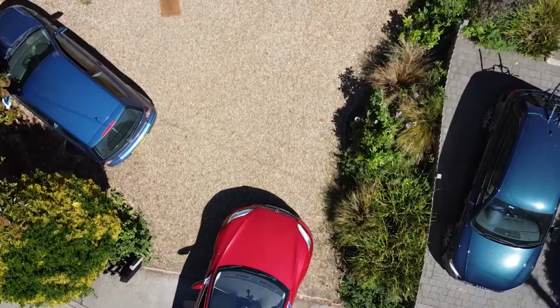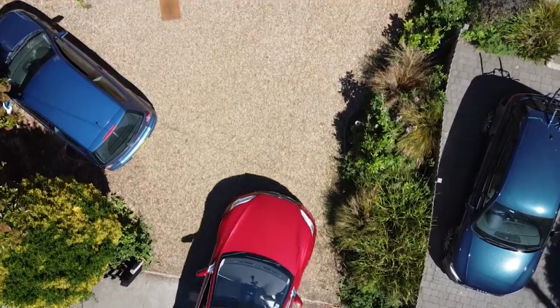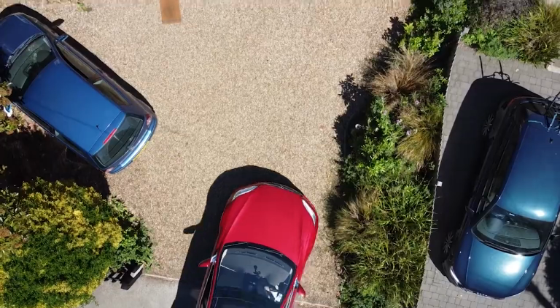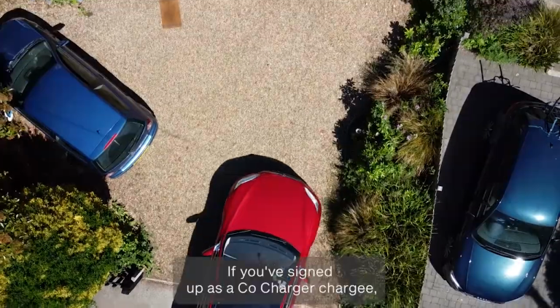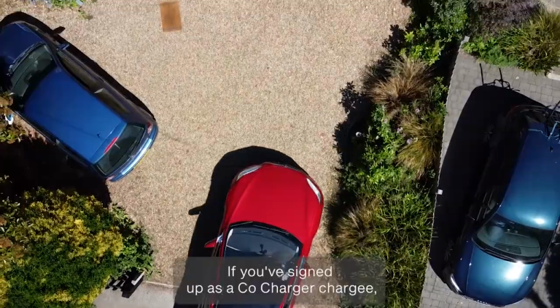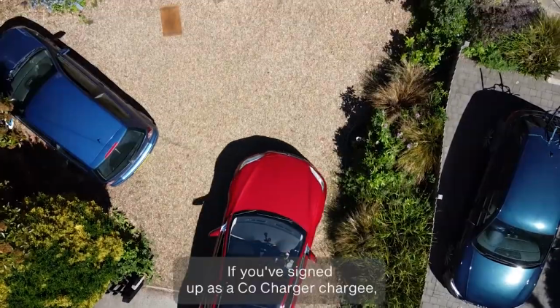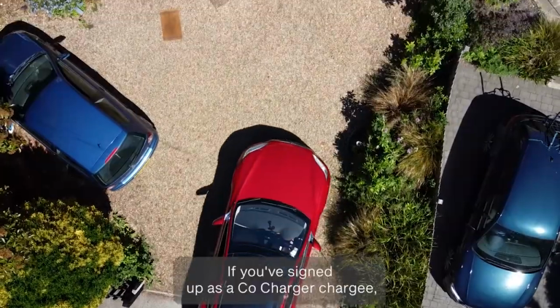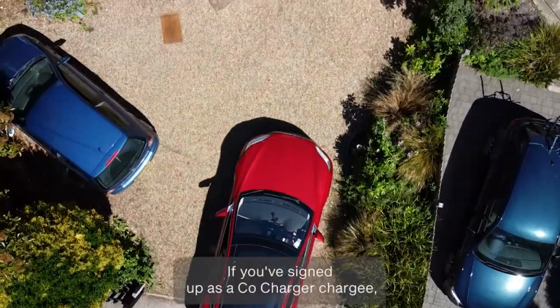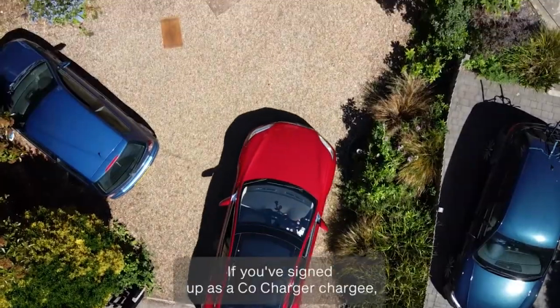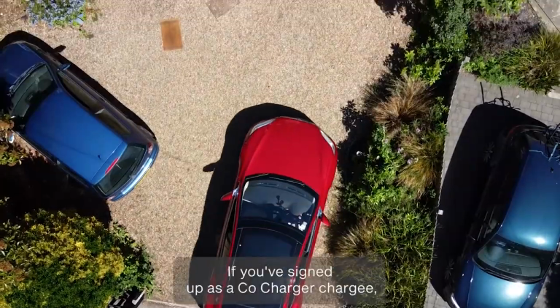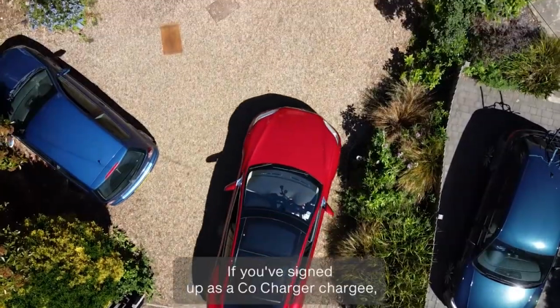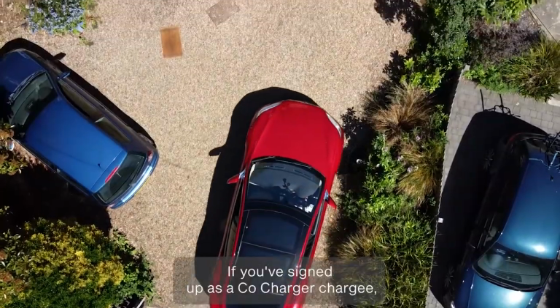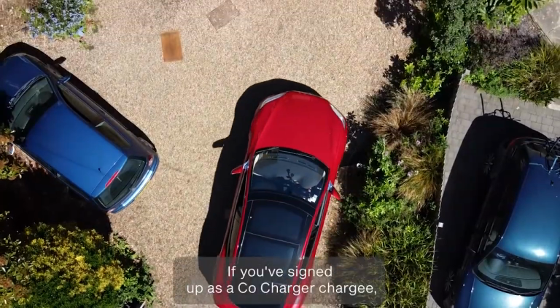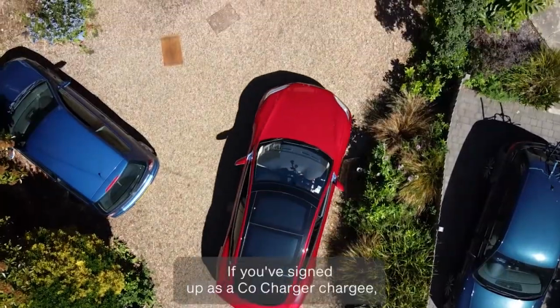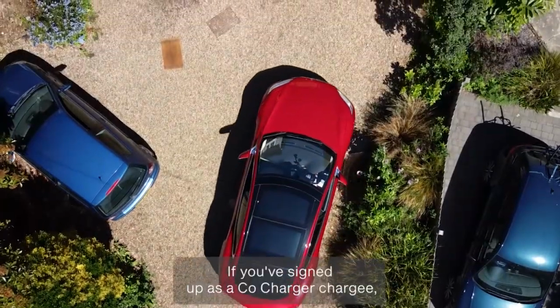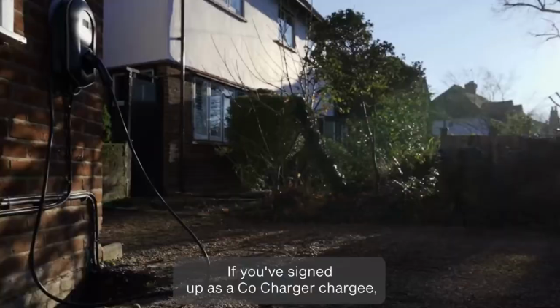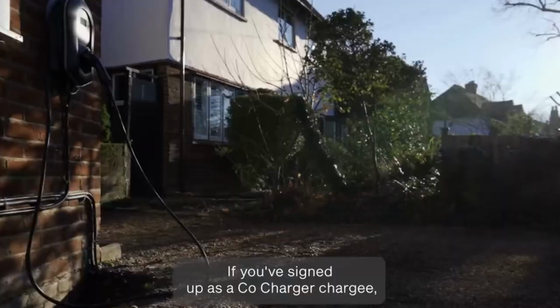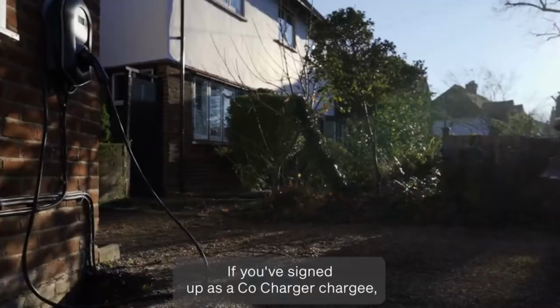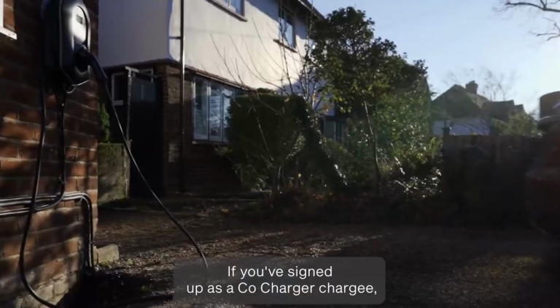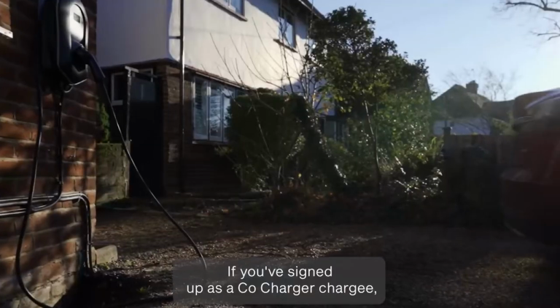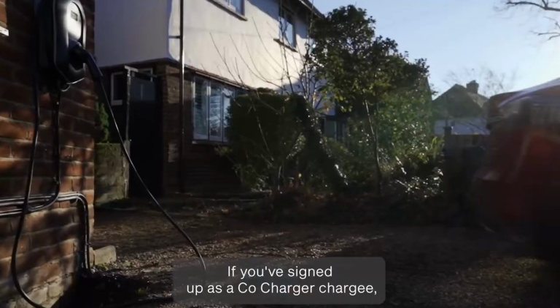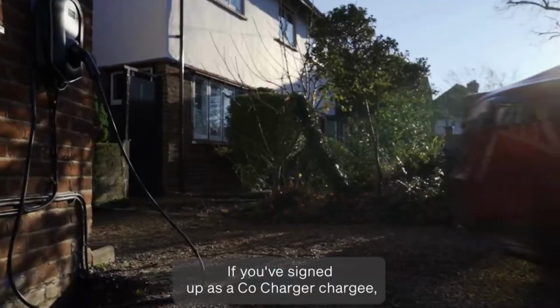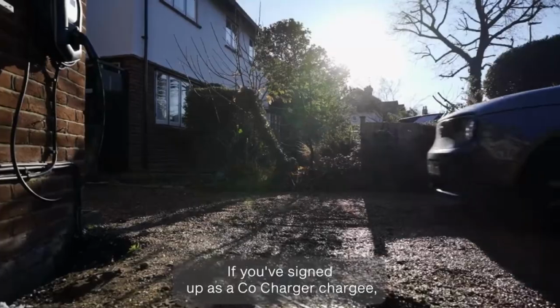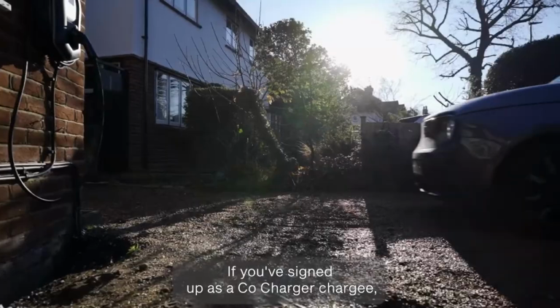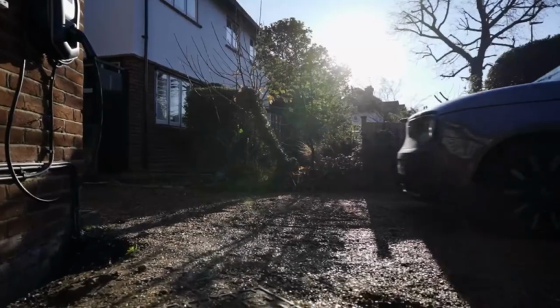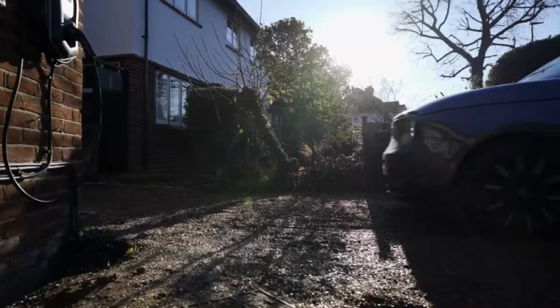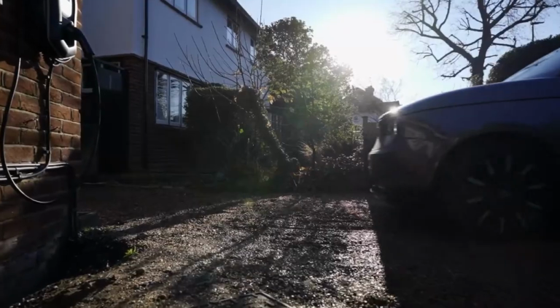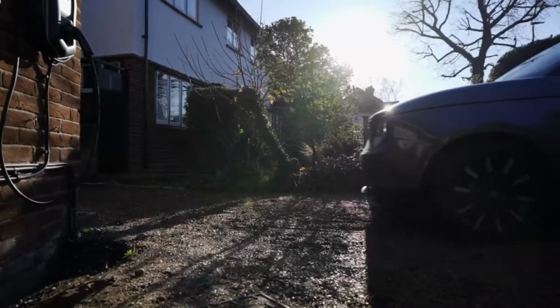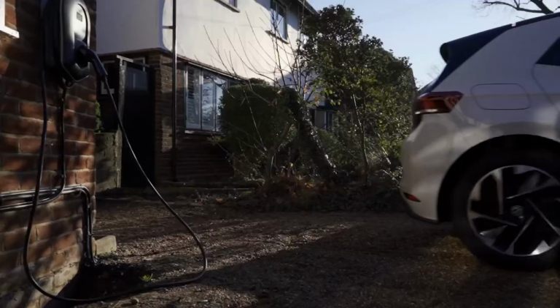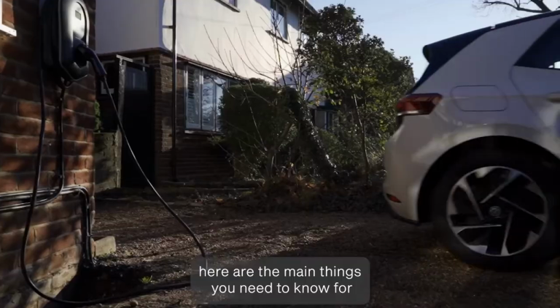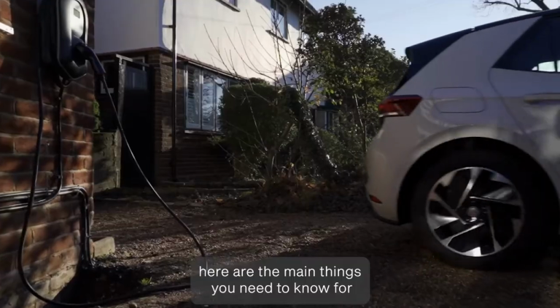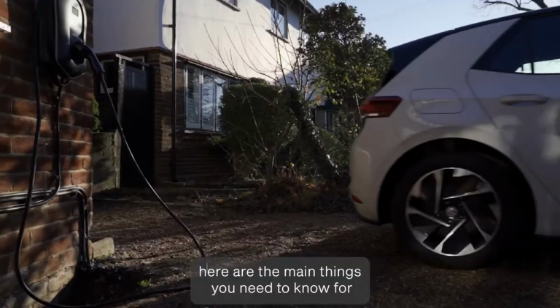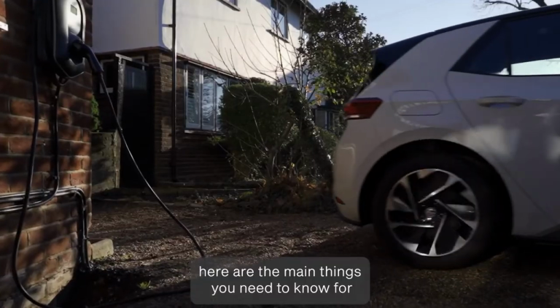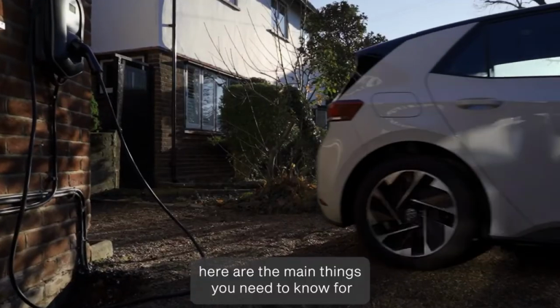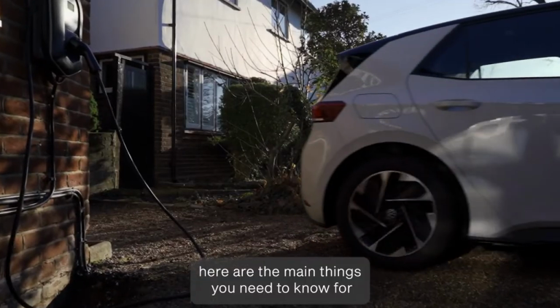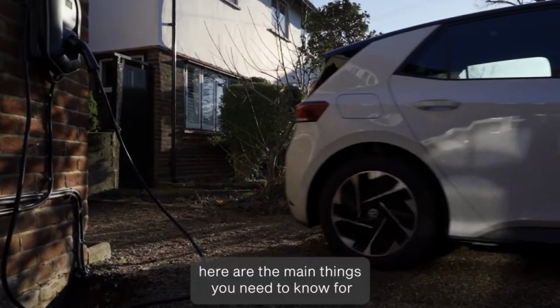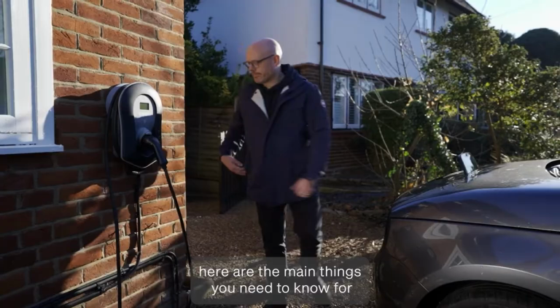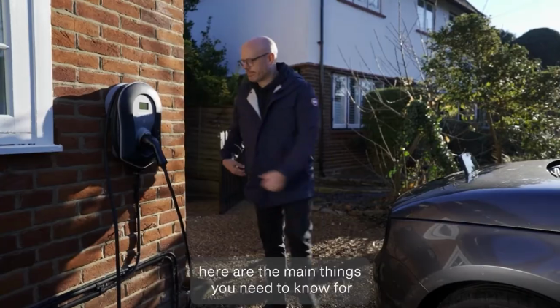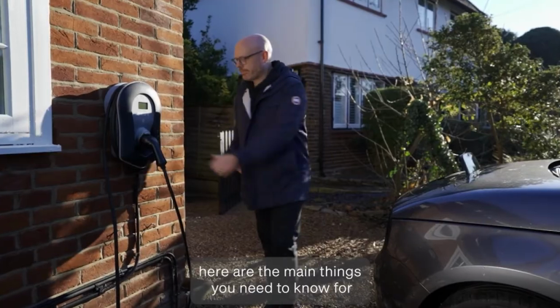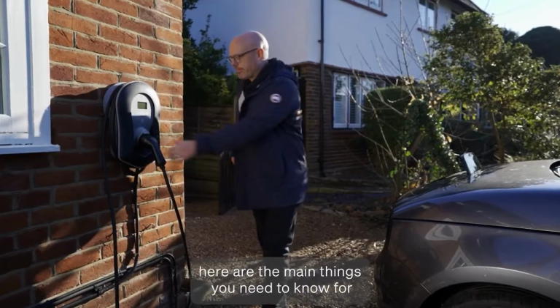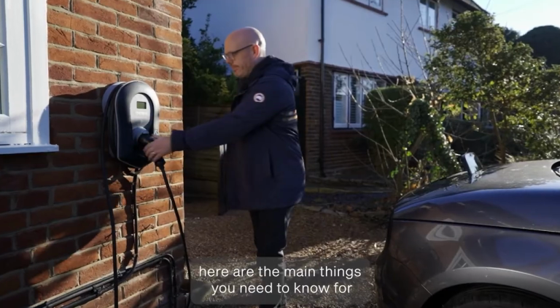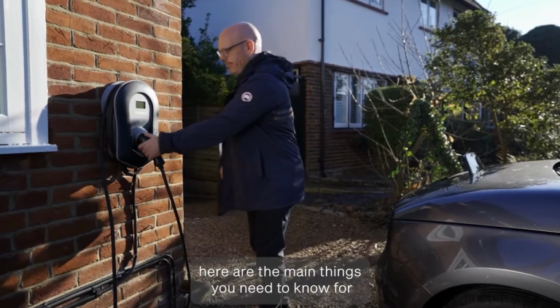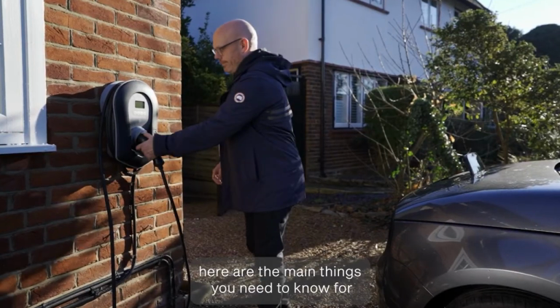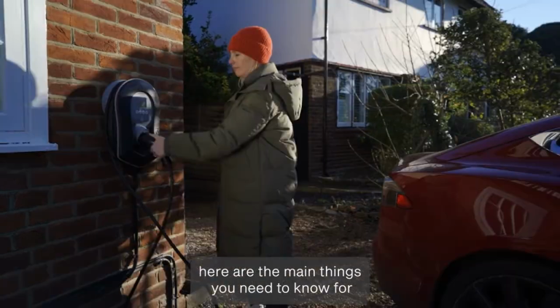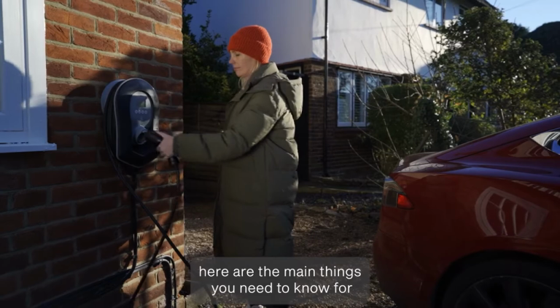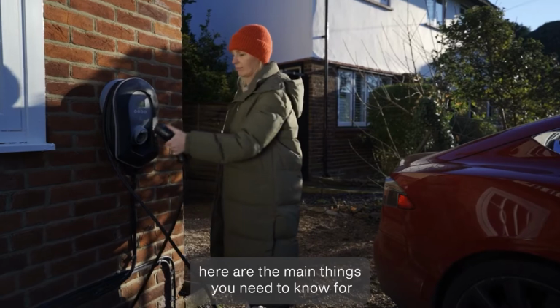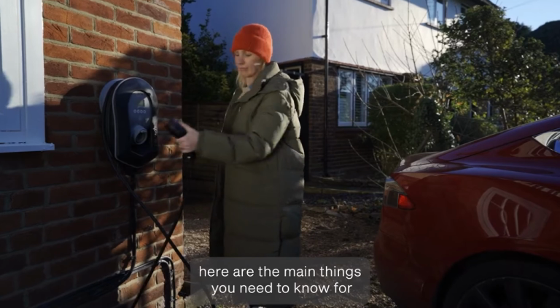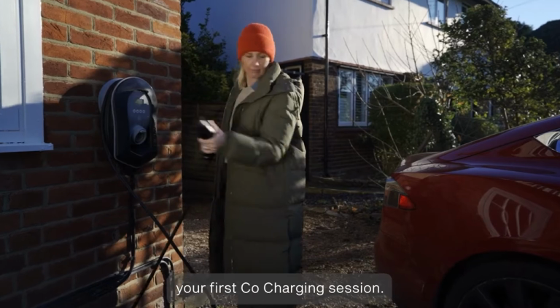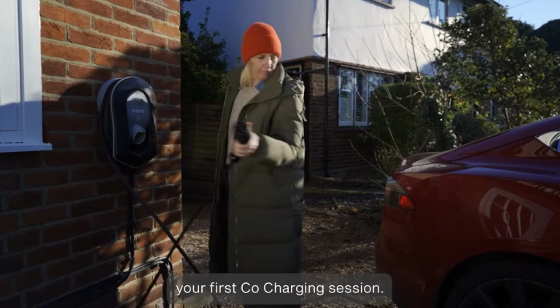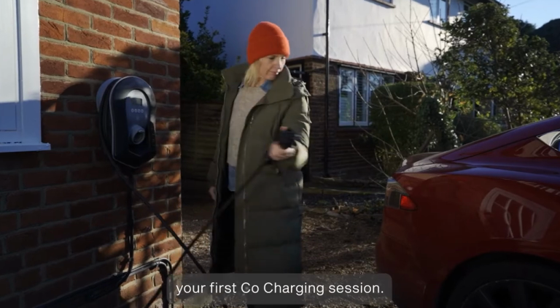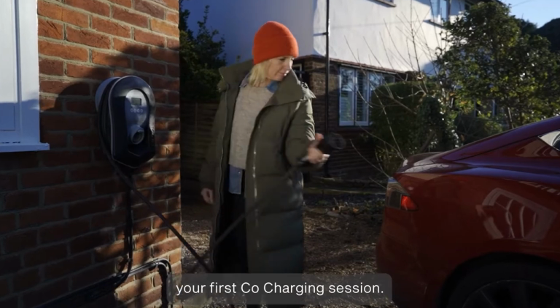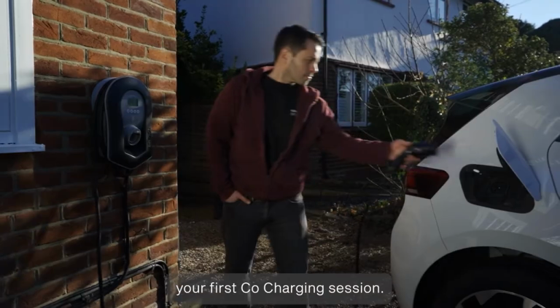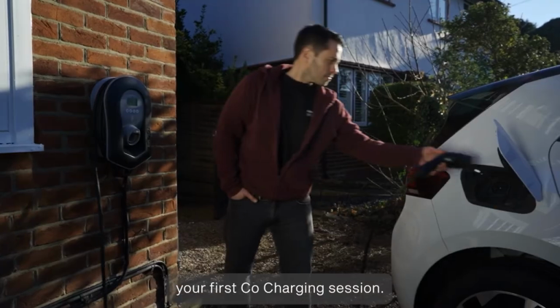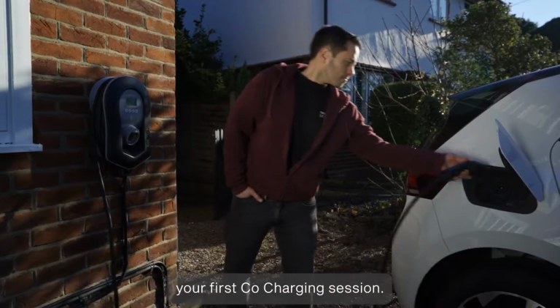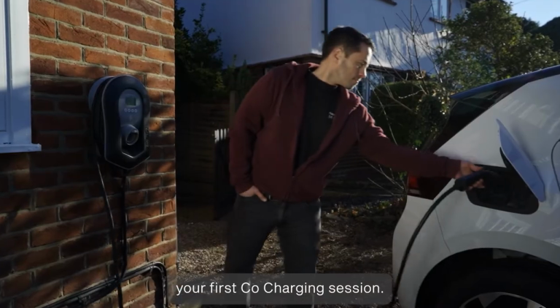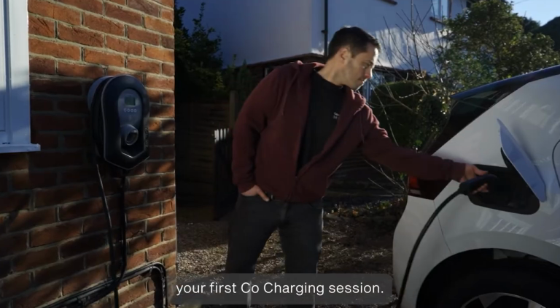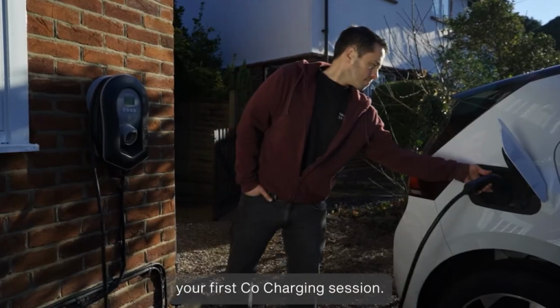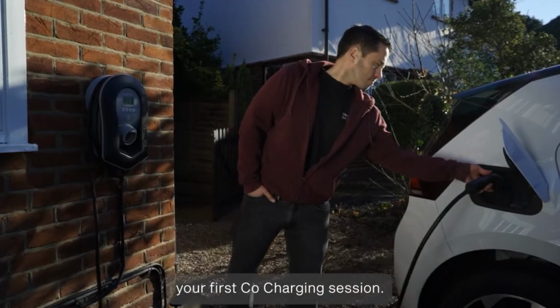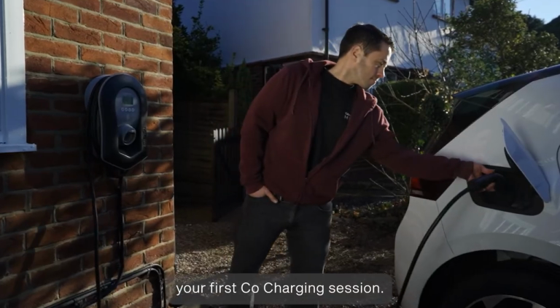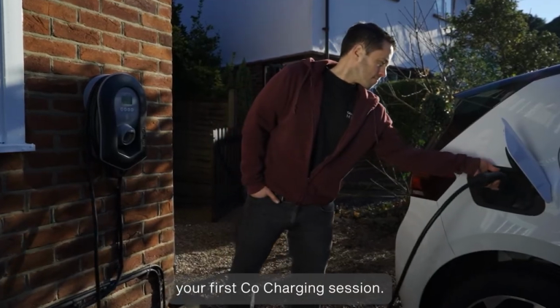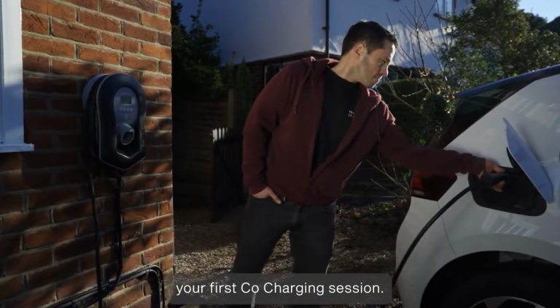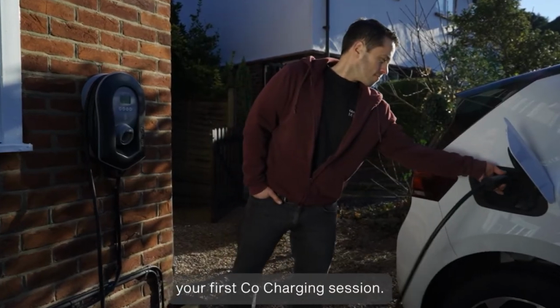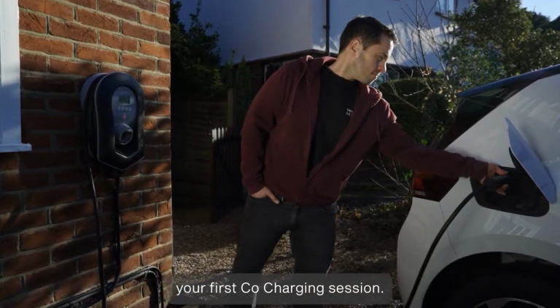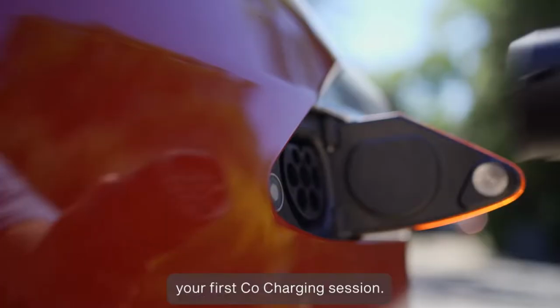If you signed up as a CoCharger Chargee, here are the main things you need to know for your first CoCharging session.